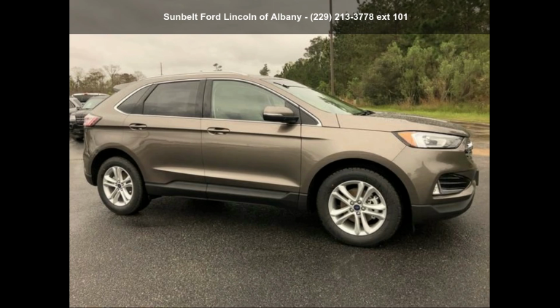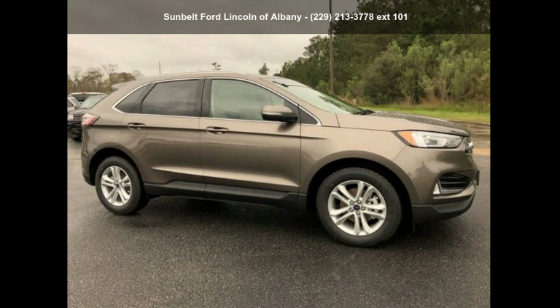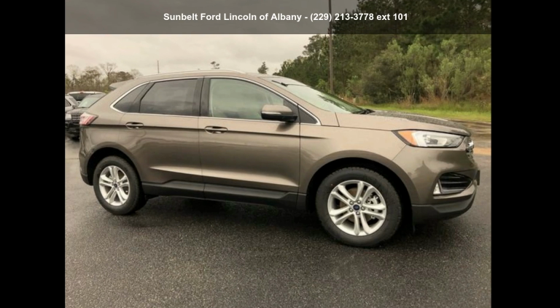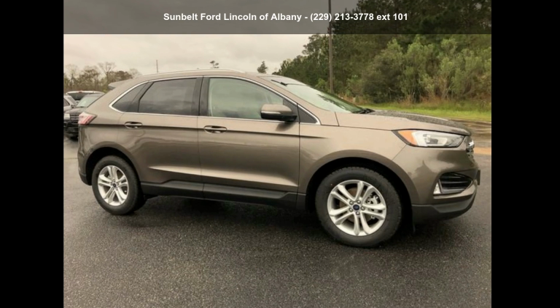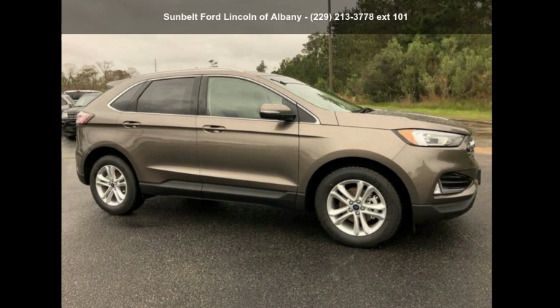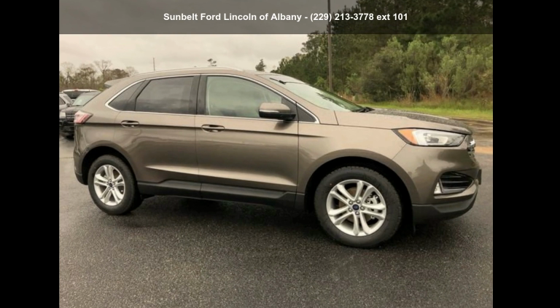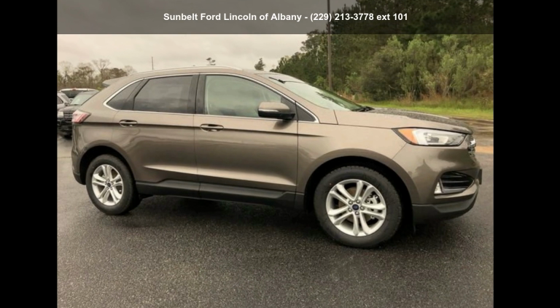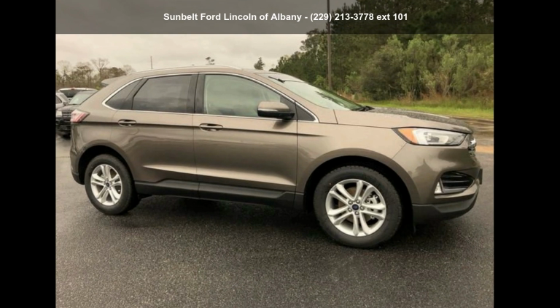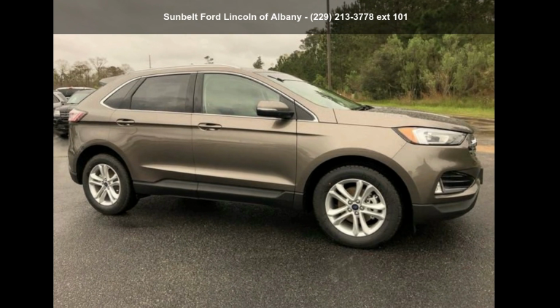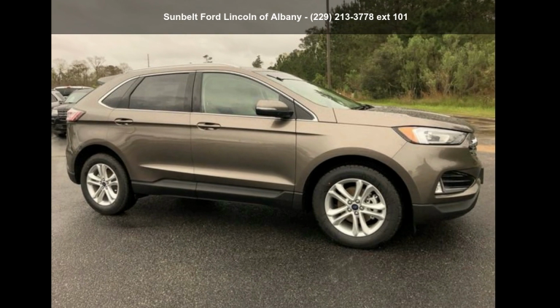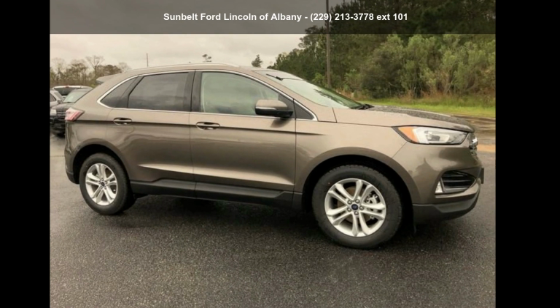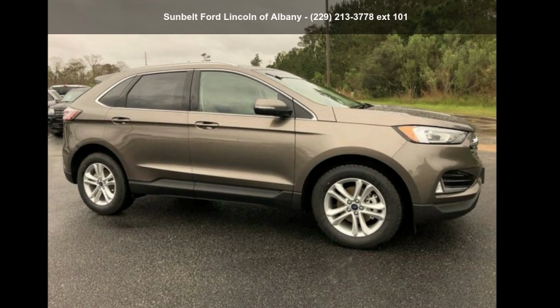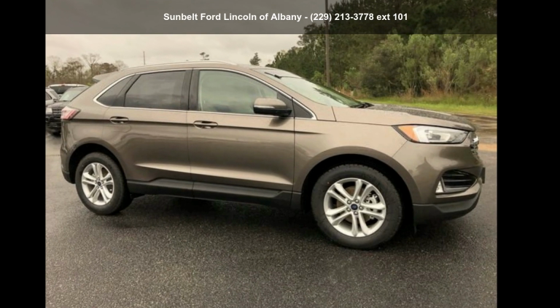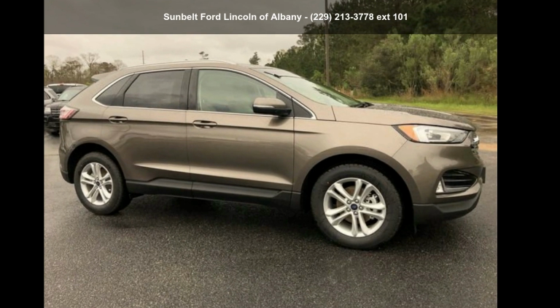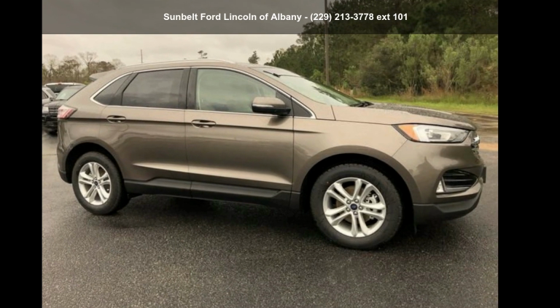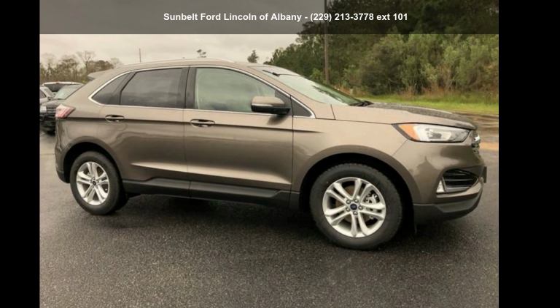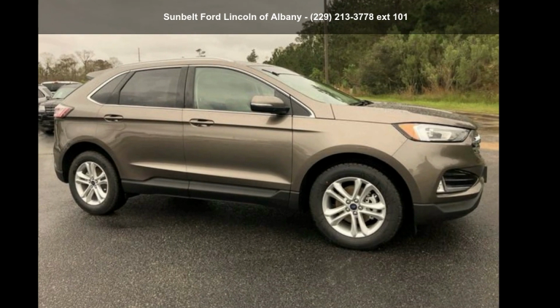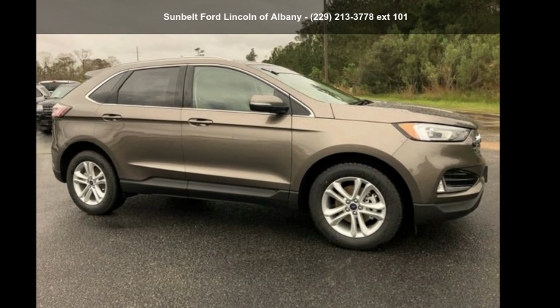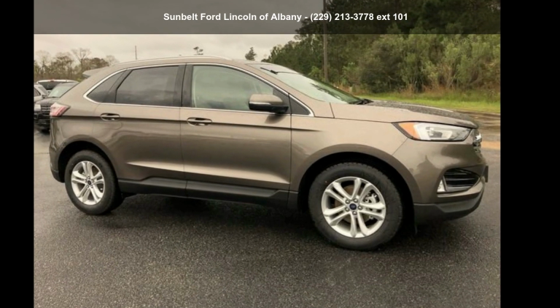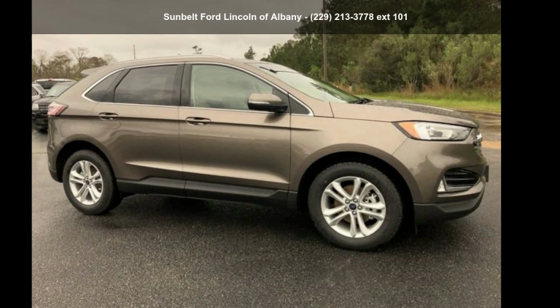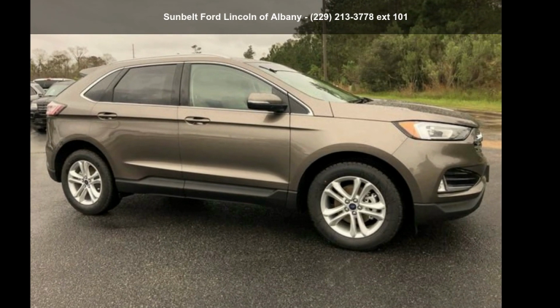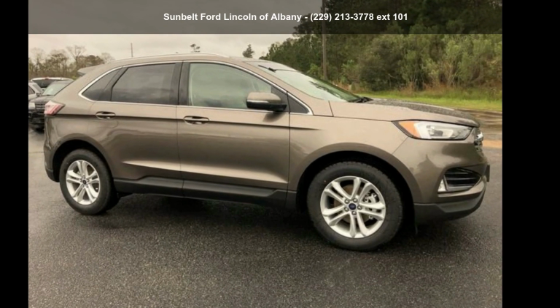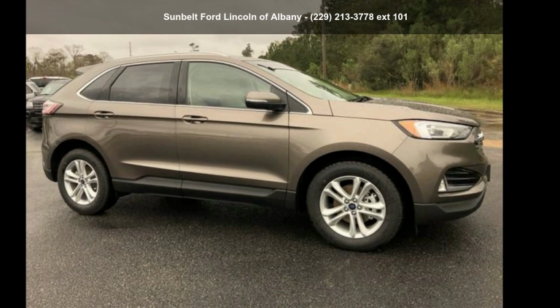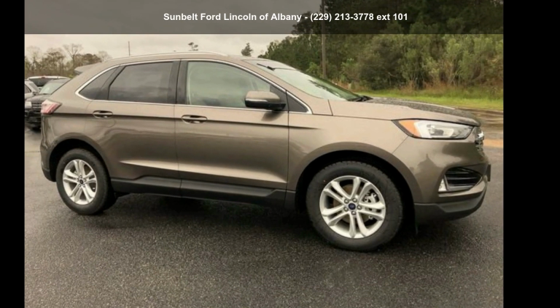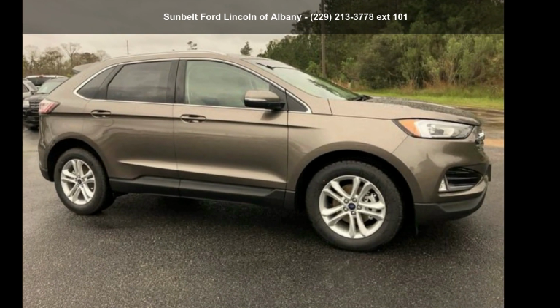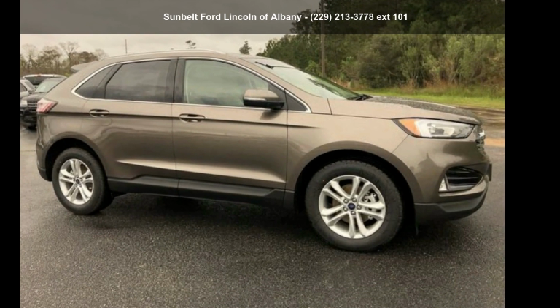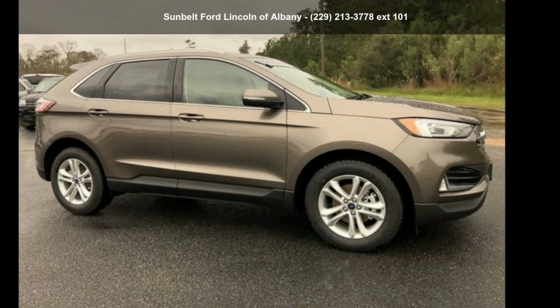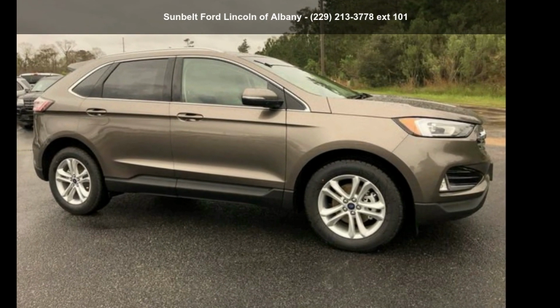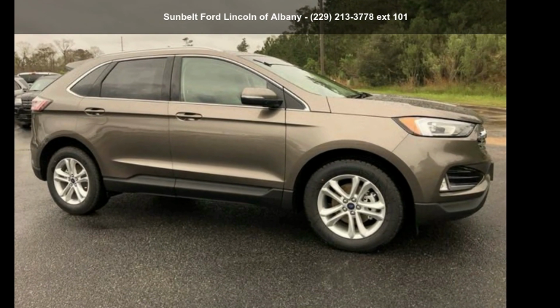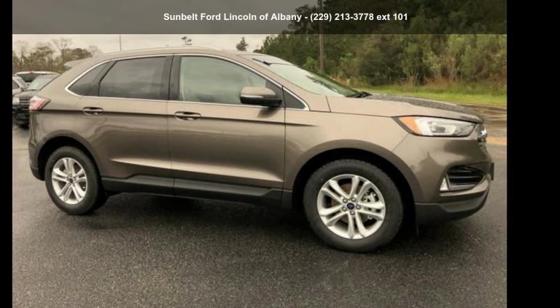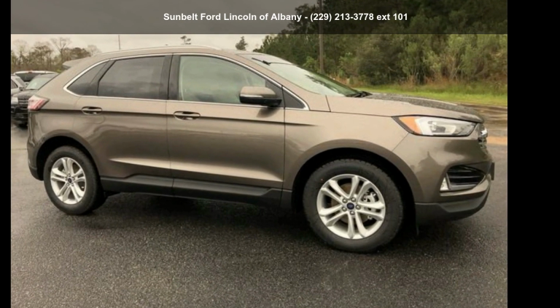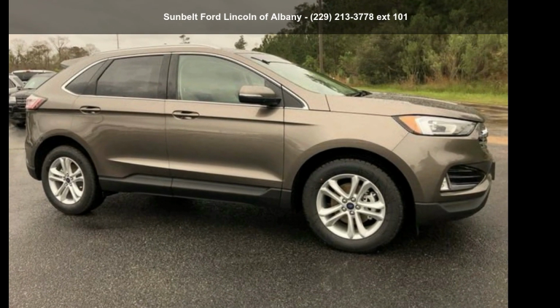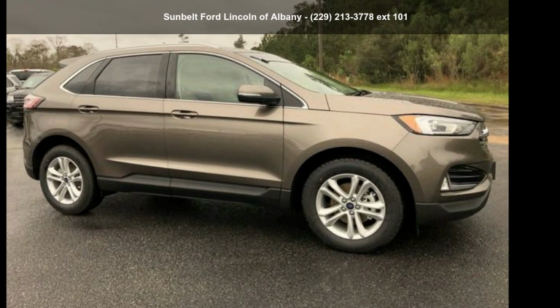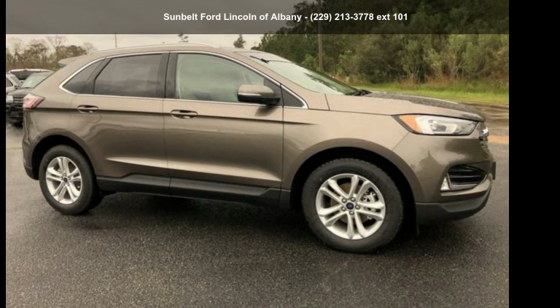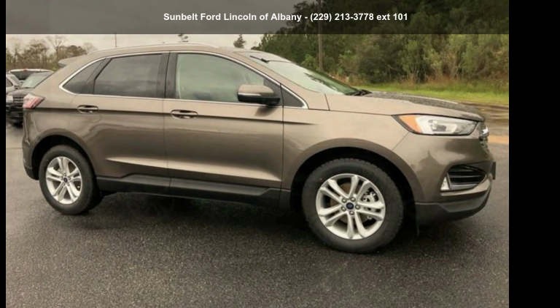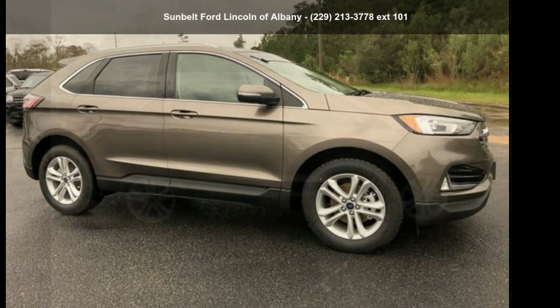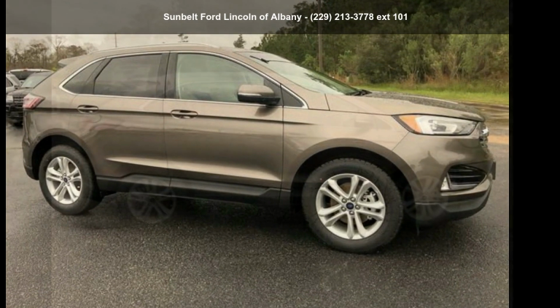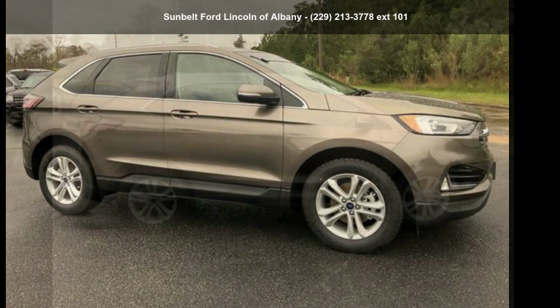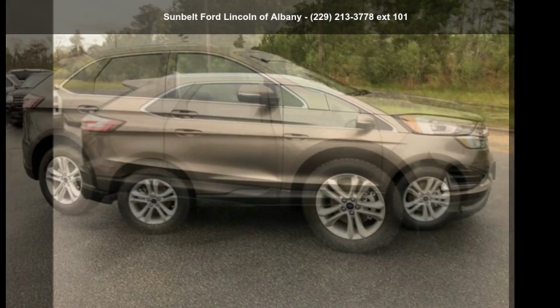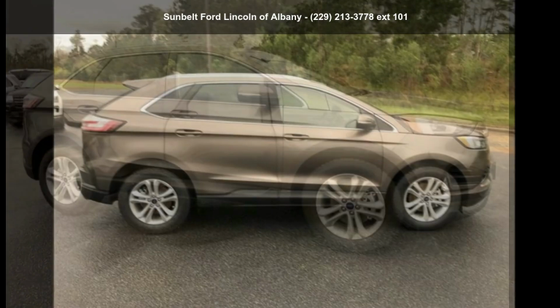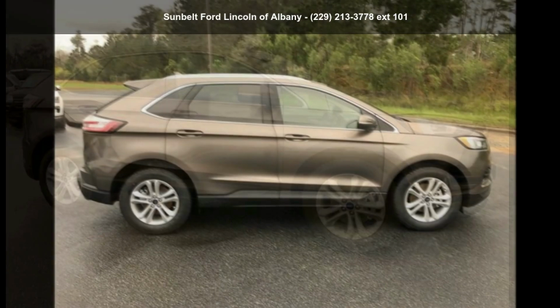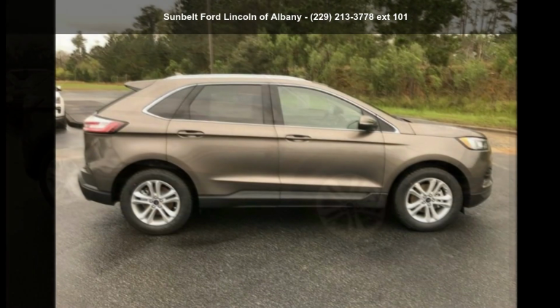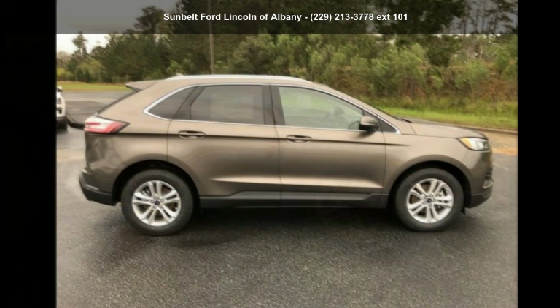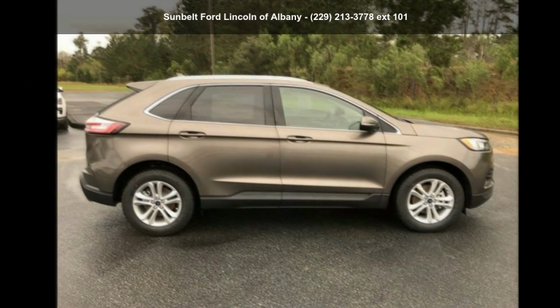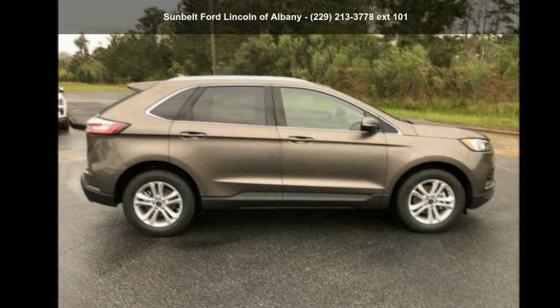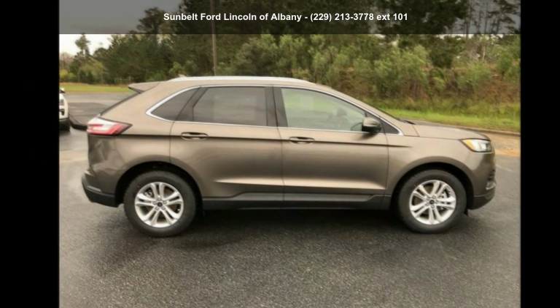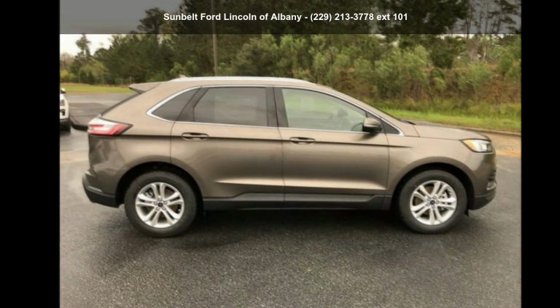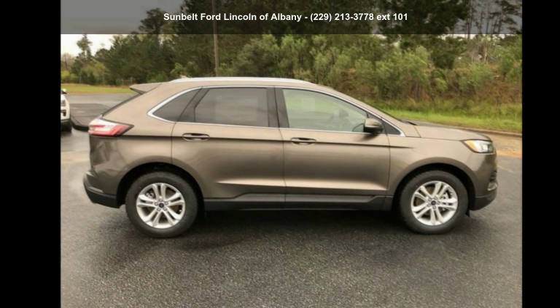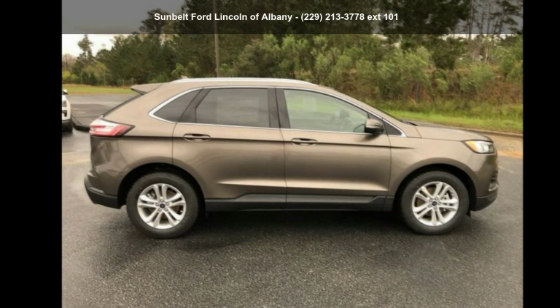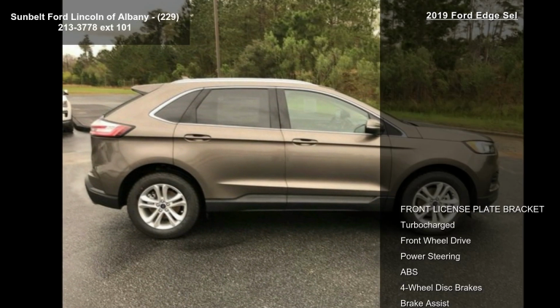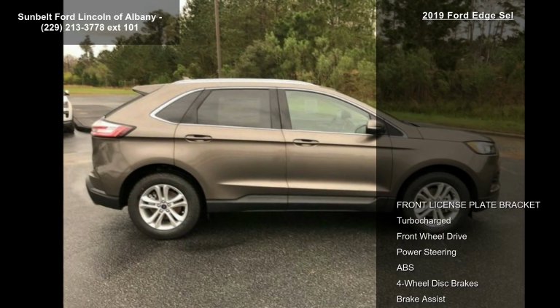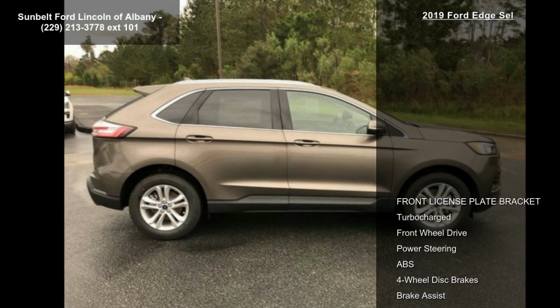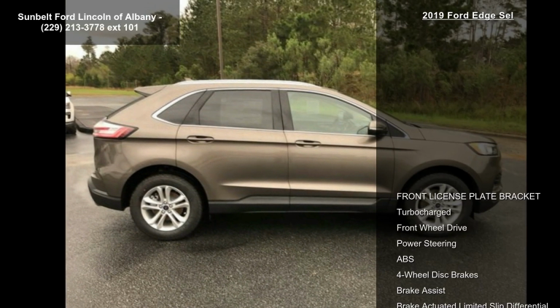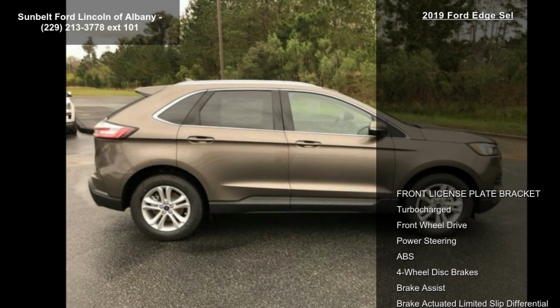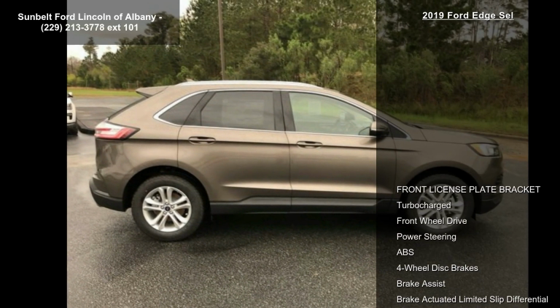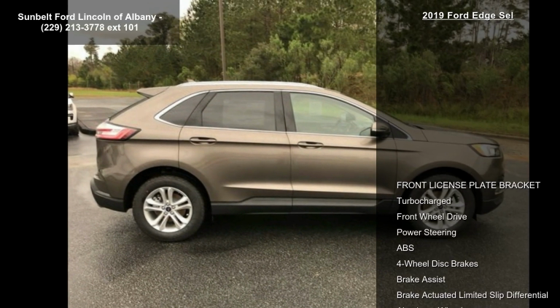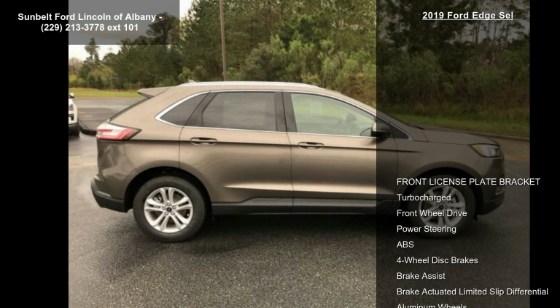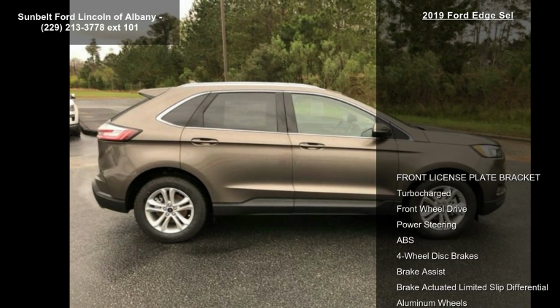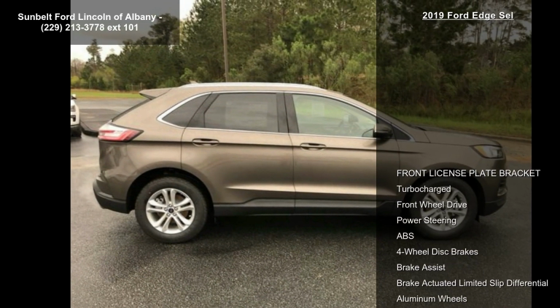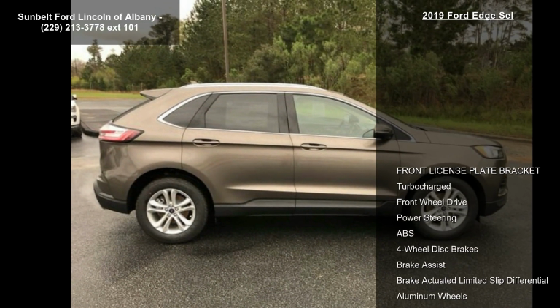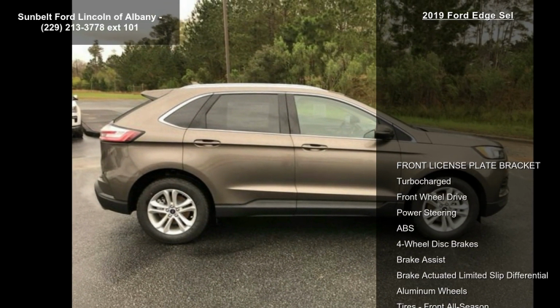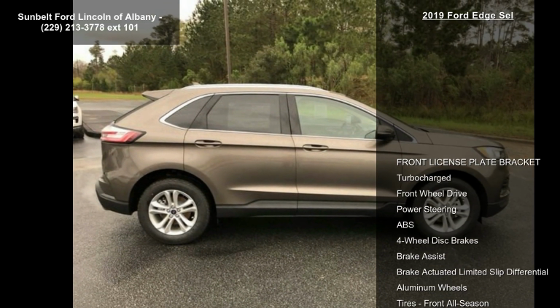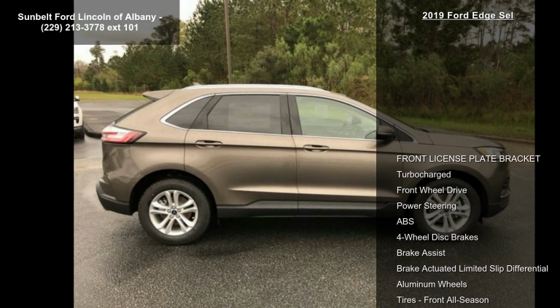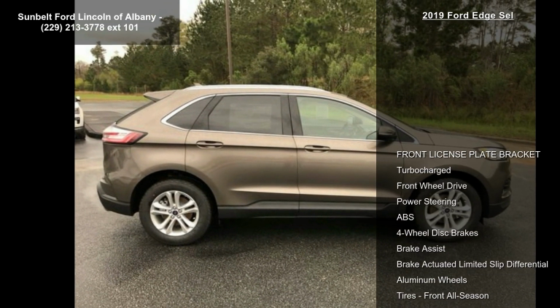Presenting the Ford 2019 H-SEL. If you are looking for an automobile with great features, look no further.